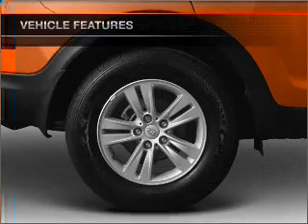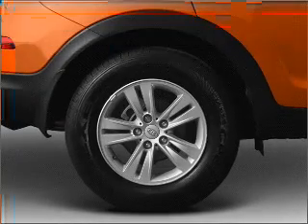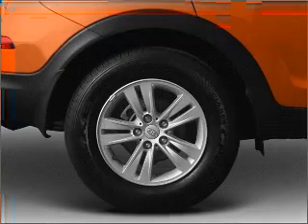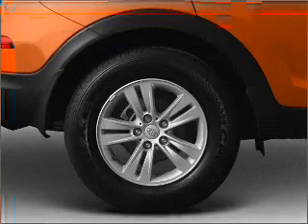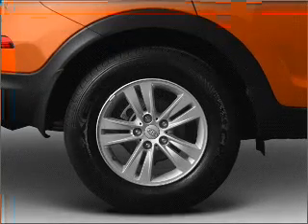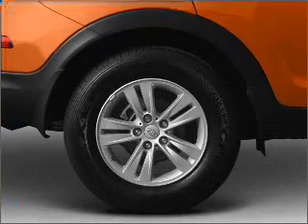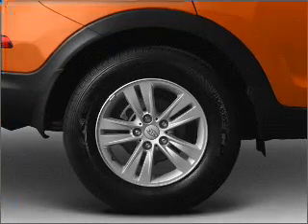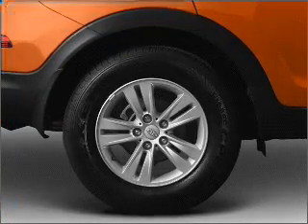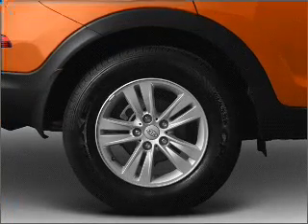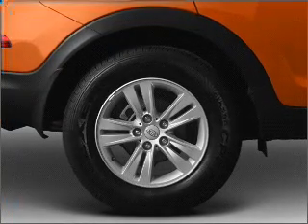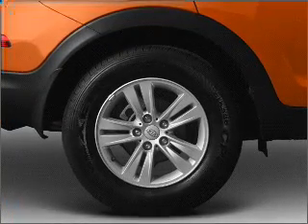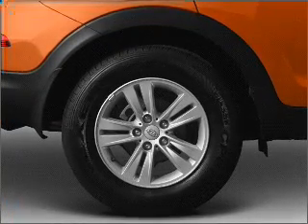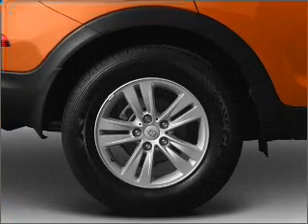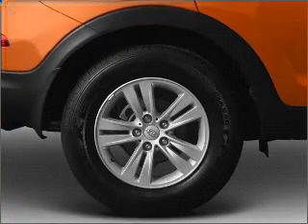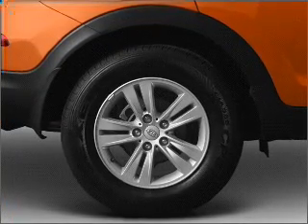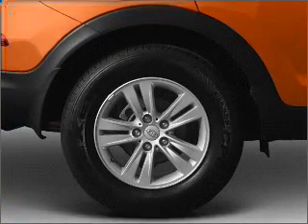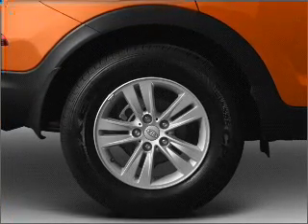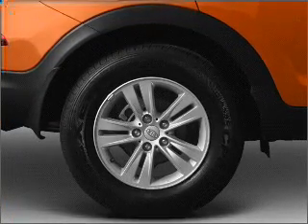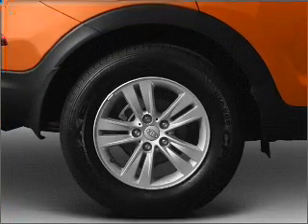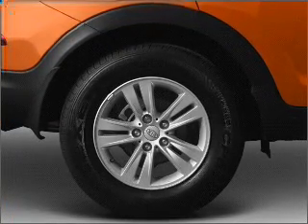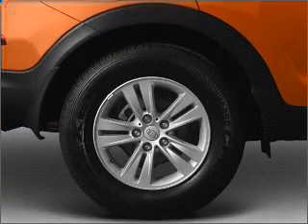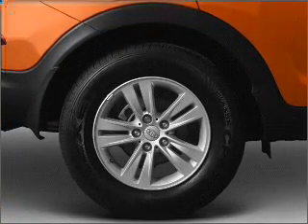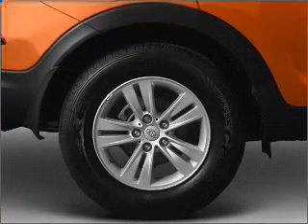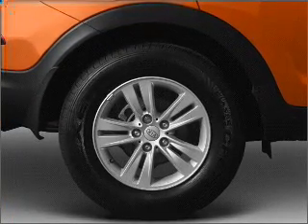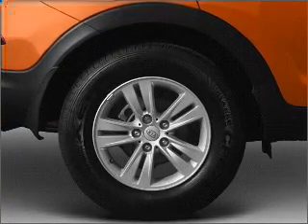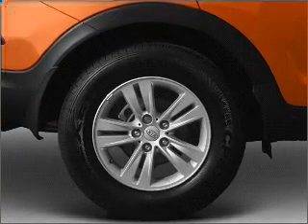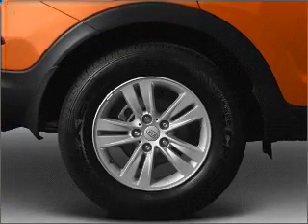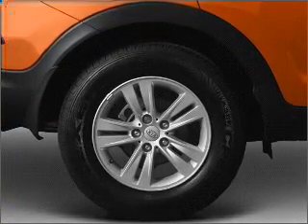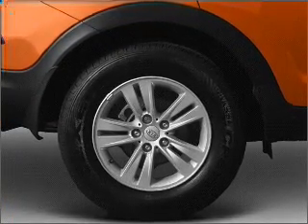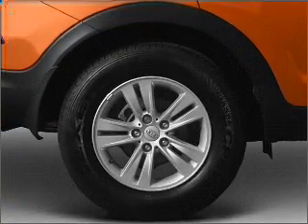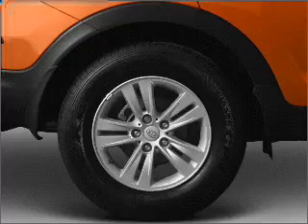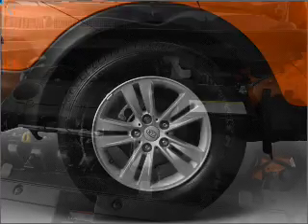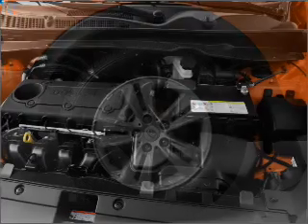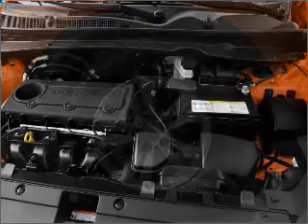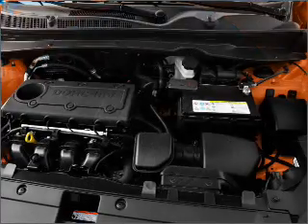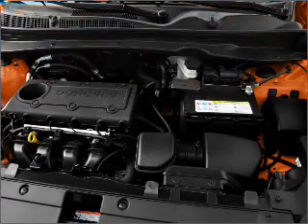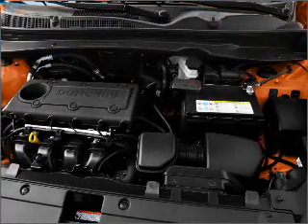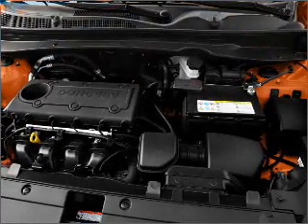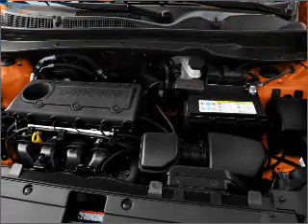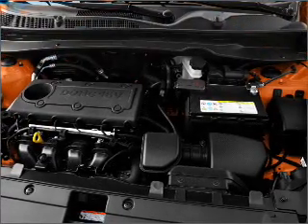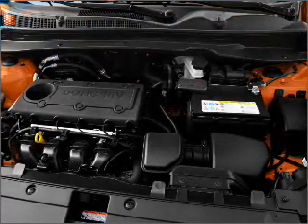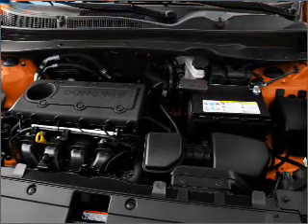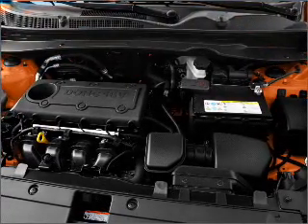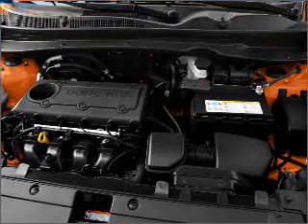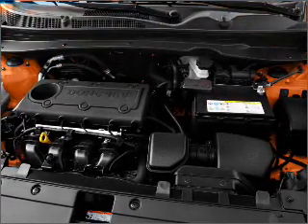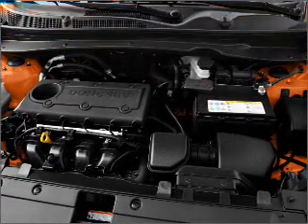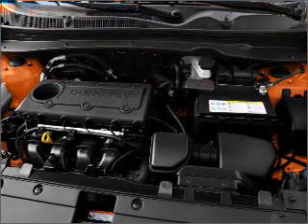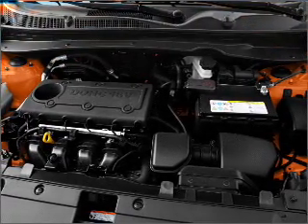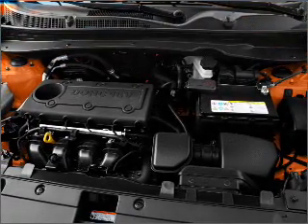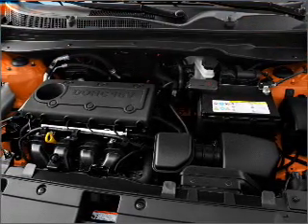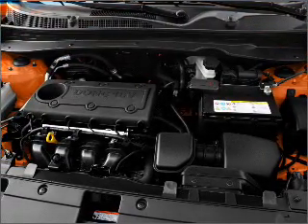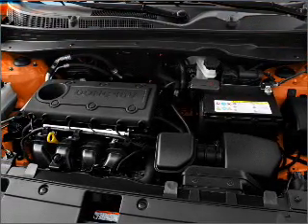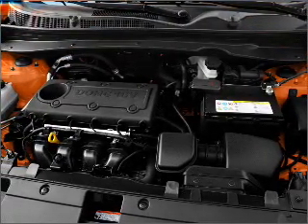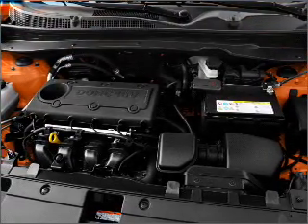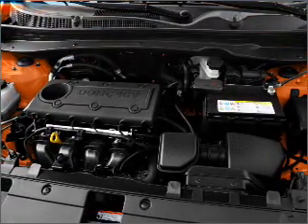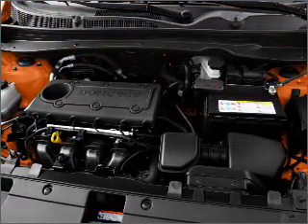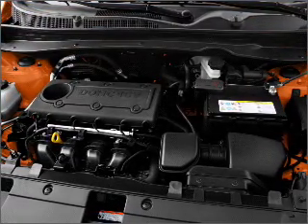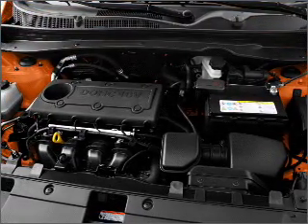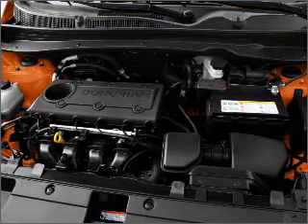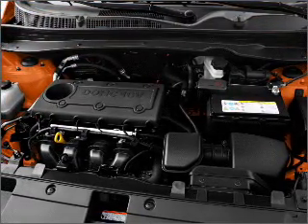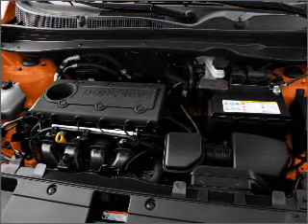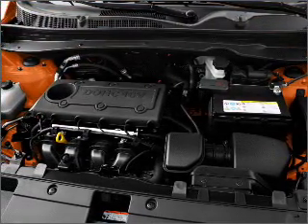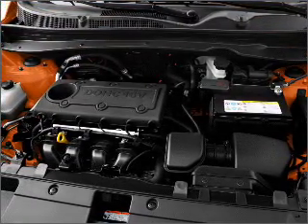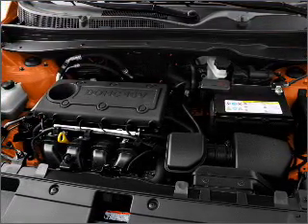Power windows, power steering, cruise control, power mirrors, an alarm system, and an AM-FM stereo with a CD player.